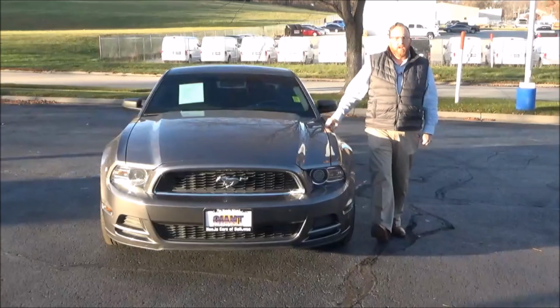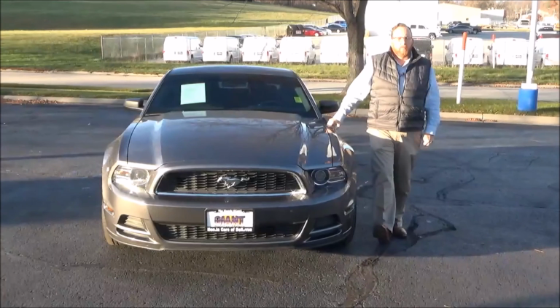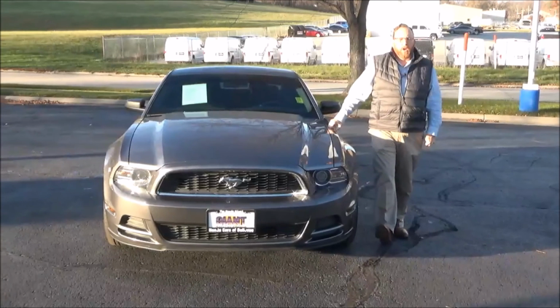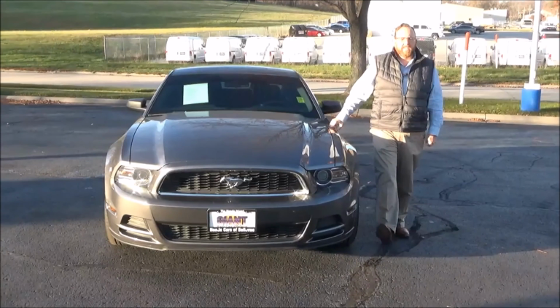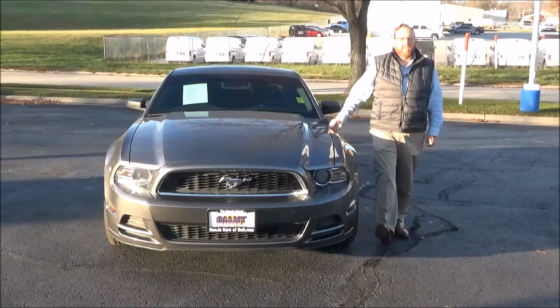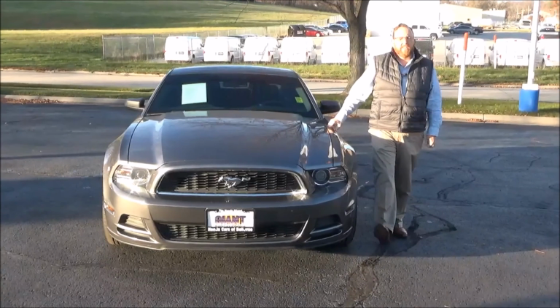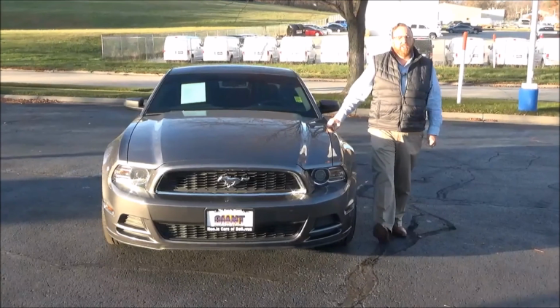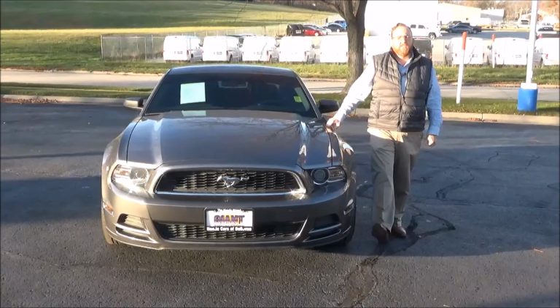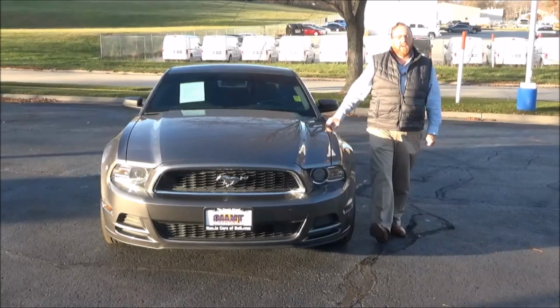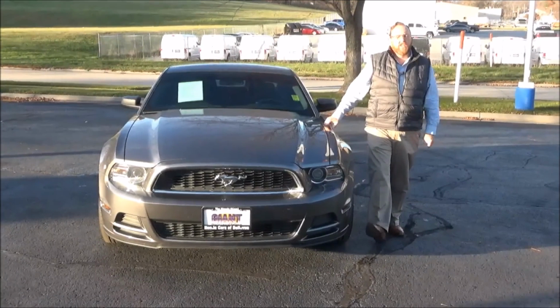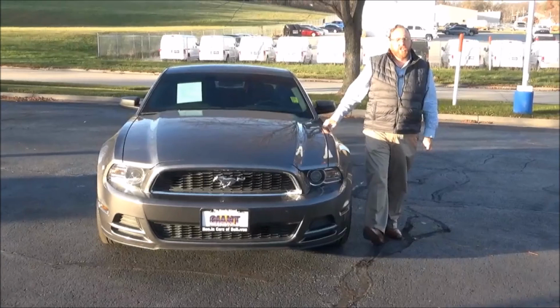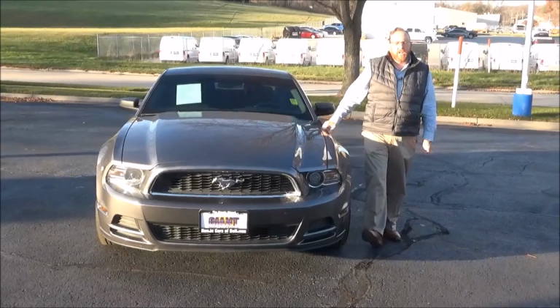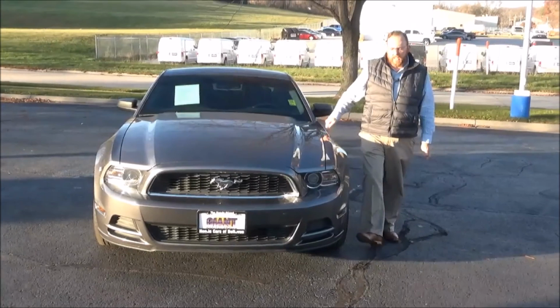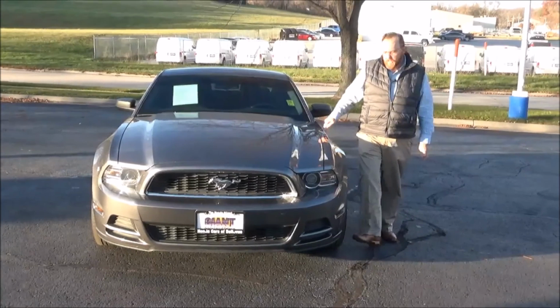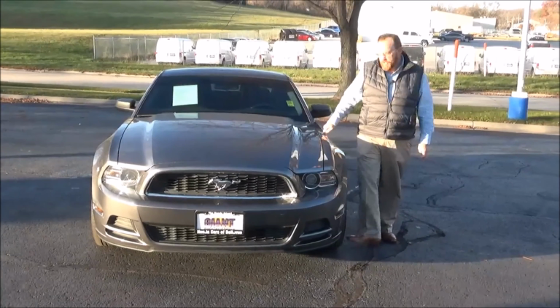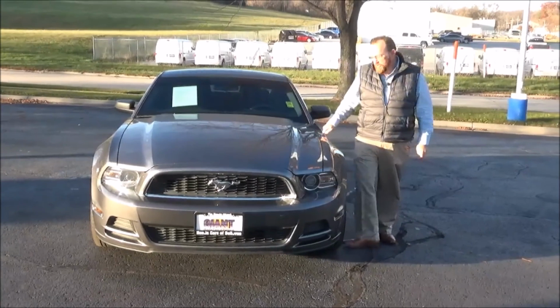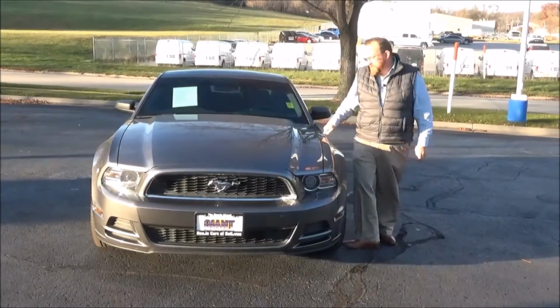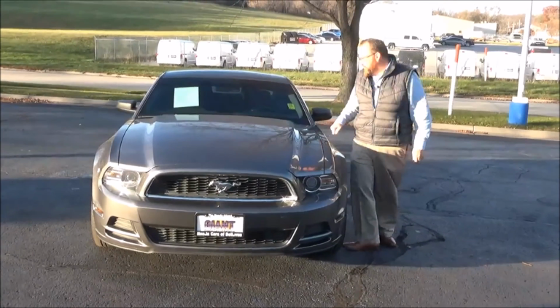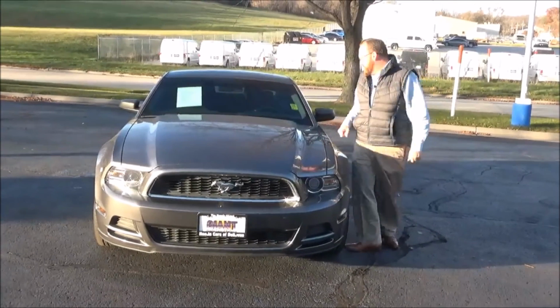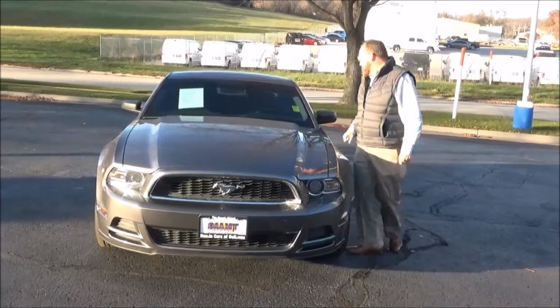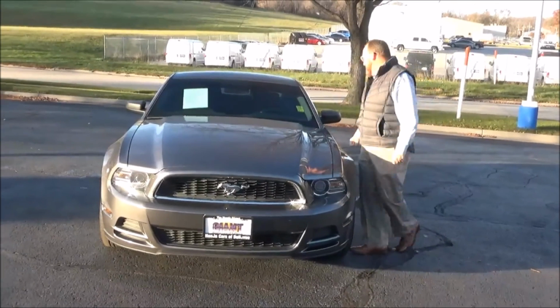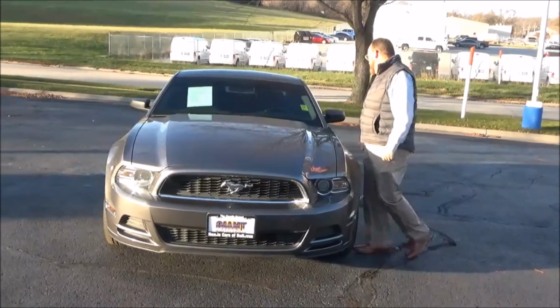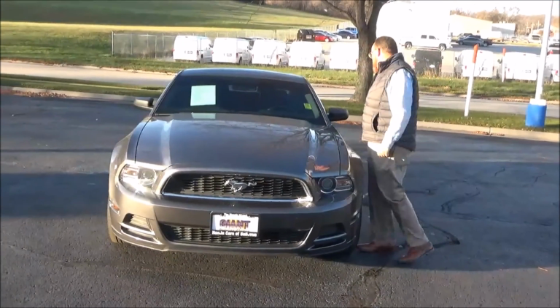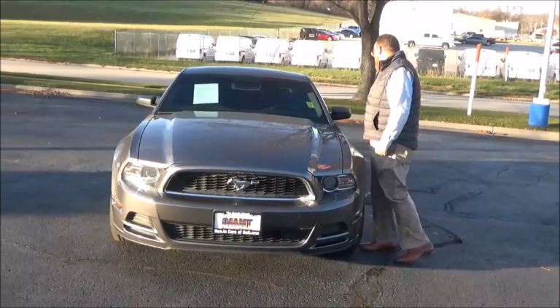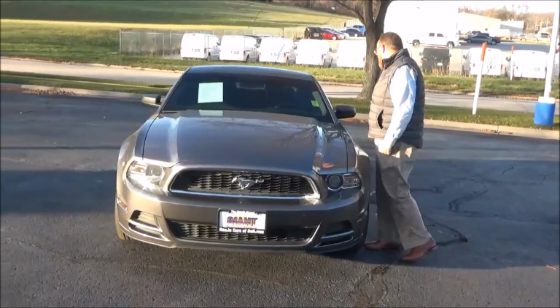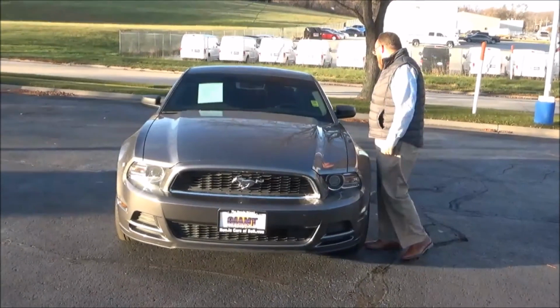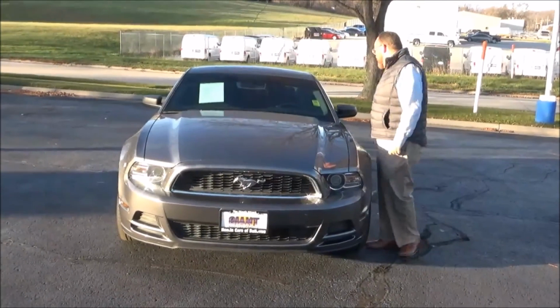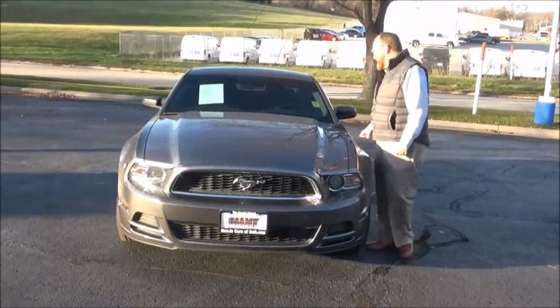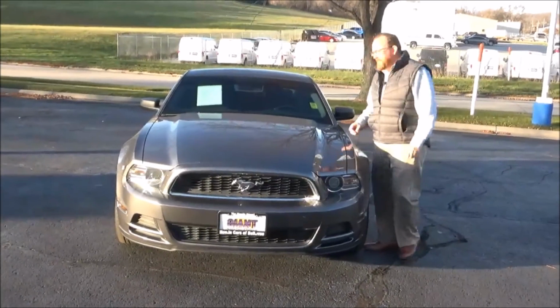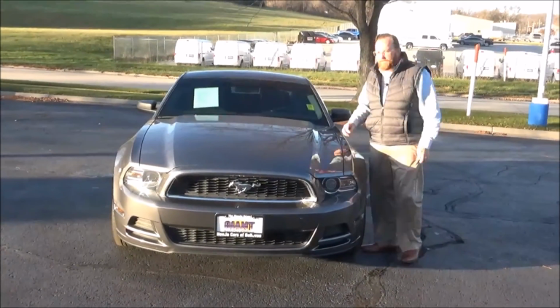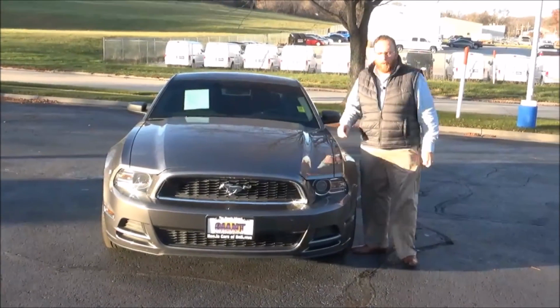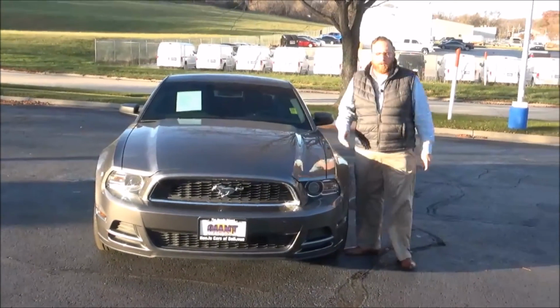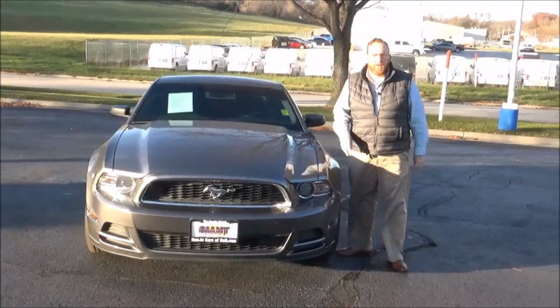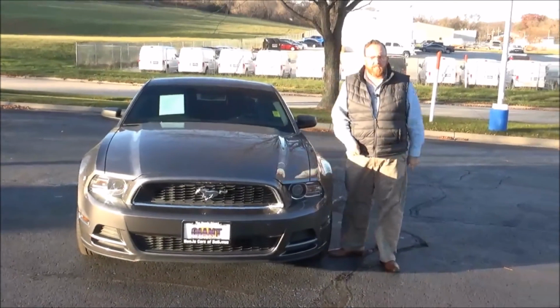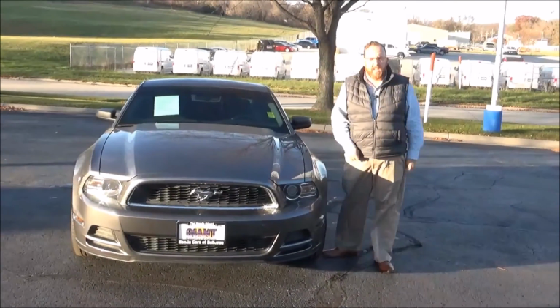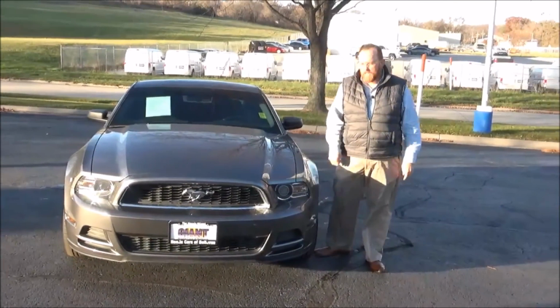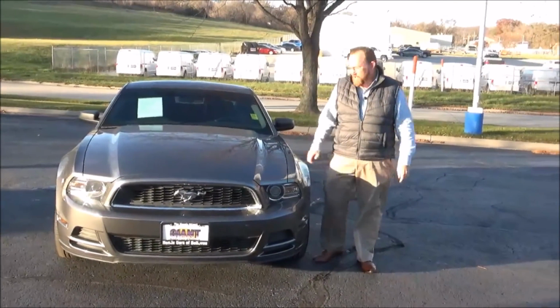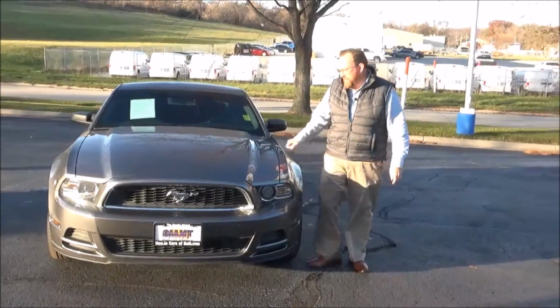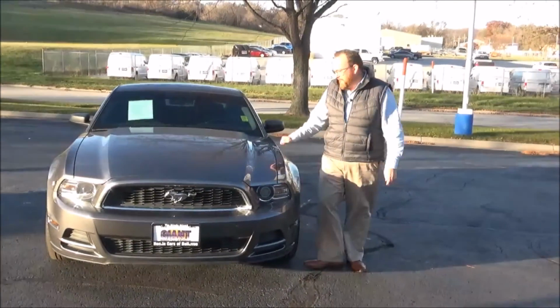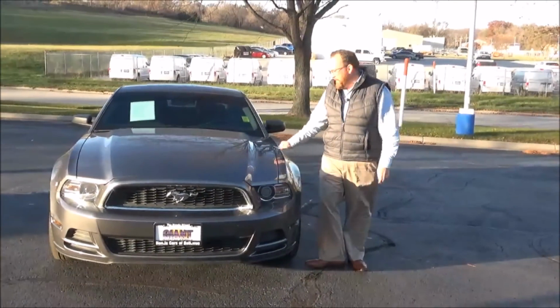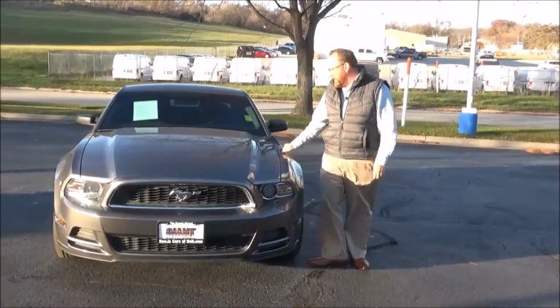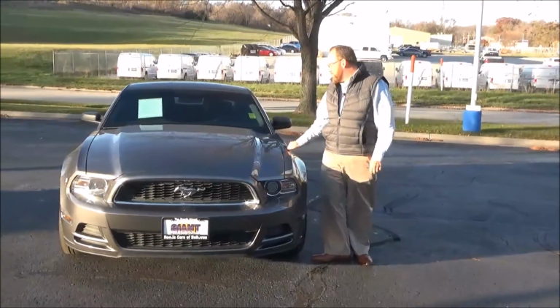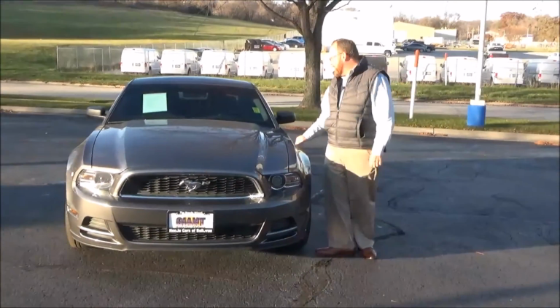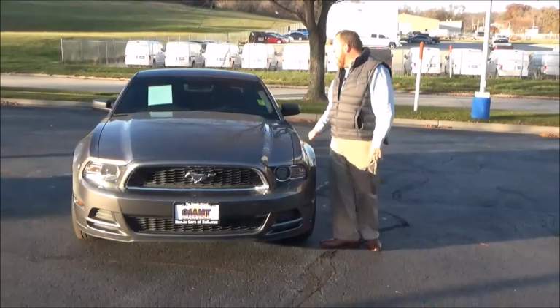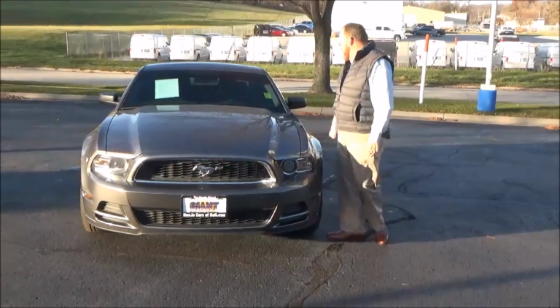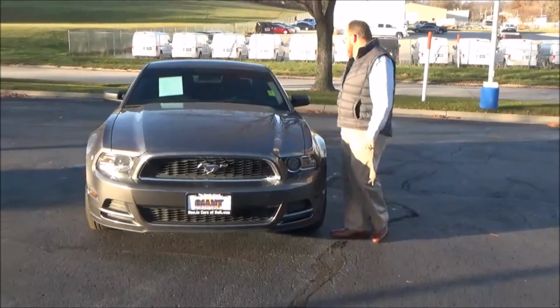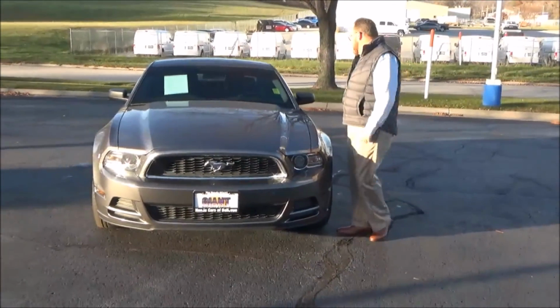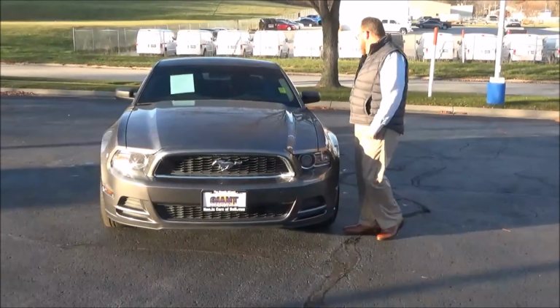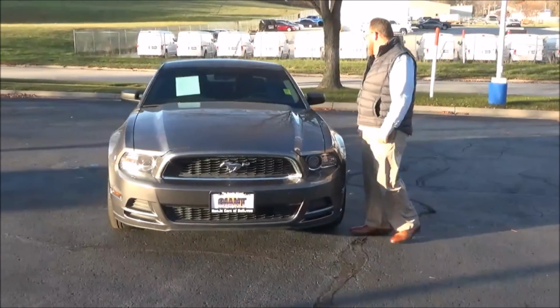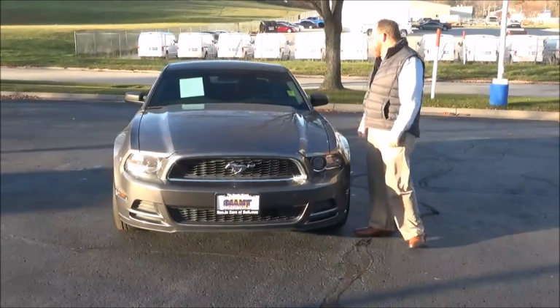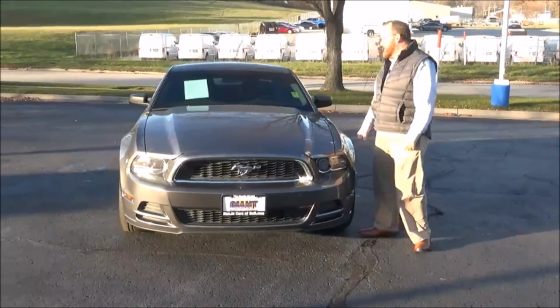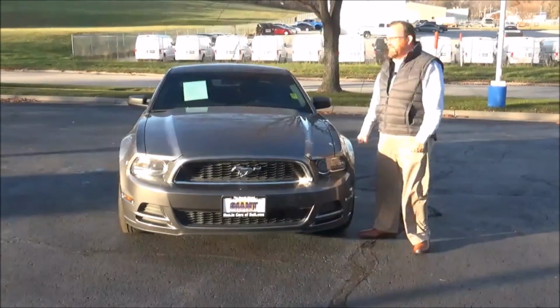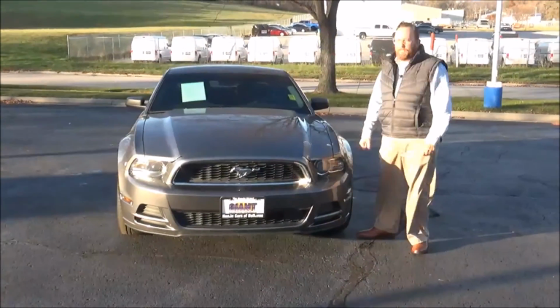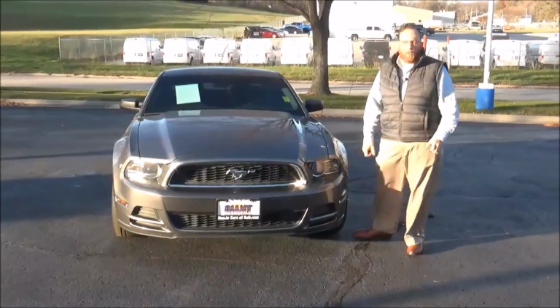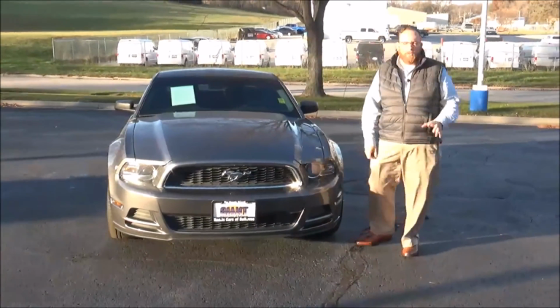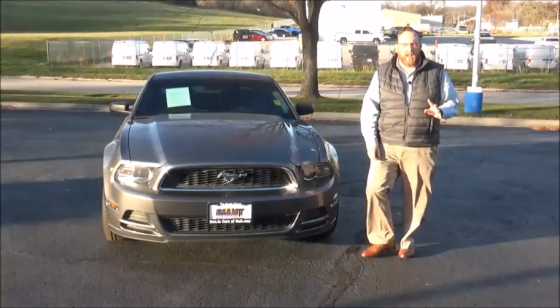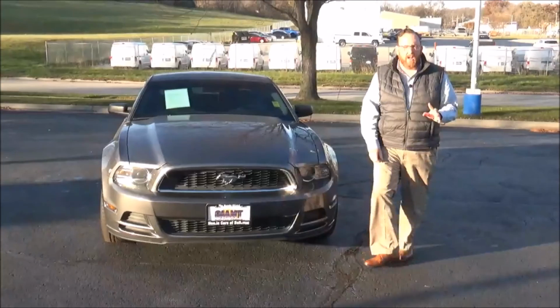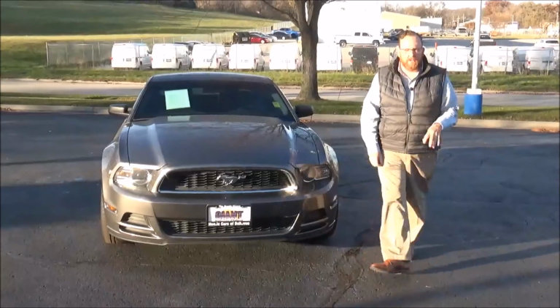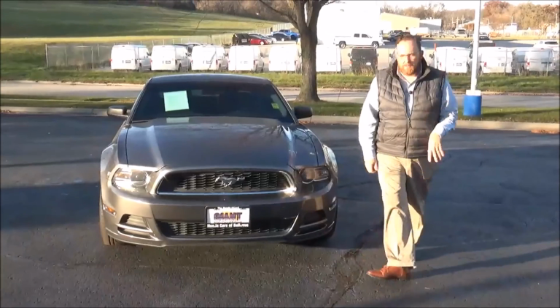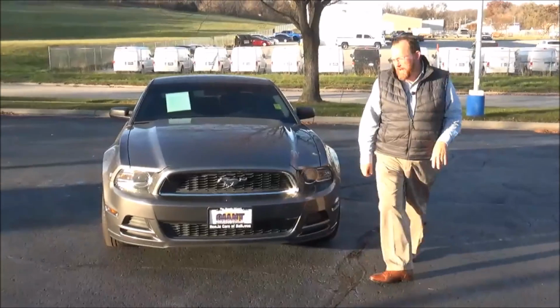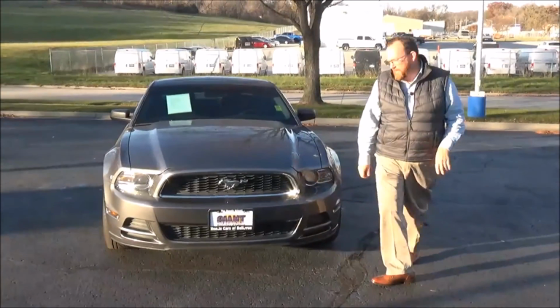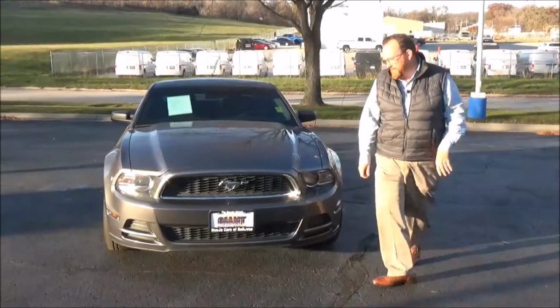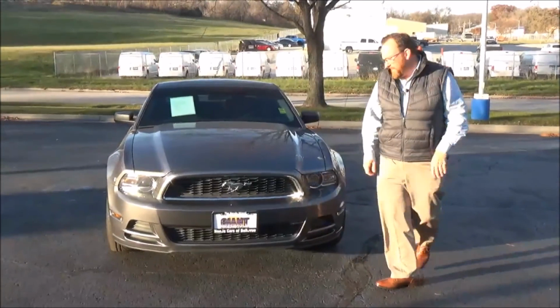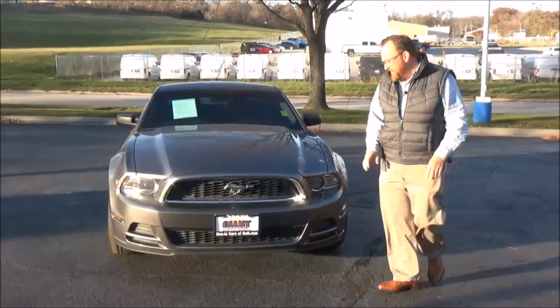Brian Kelly here from the Honda Giant, here to show you this 2014 Ford Mustang. It just came in on trade and it's got 64,000 miles on it.